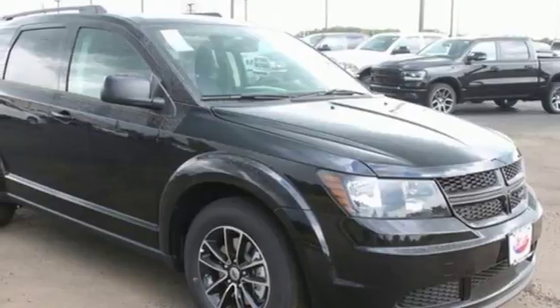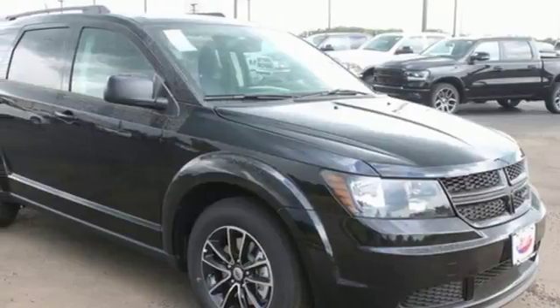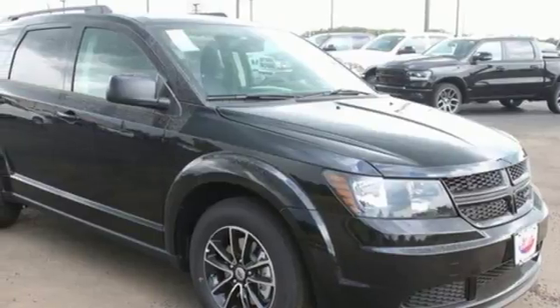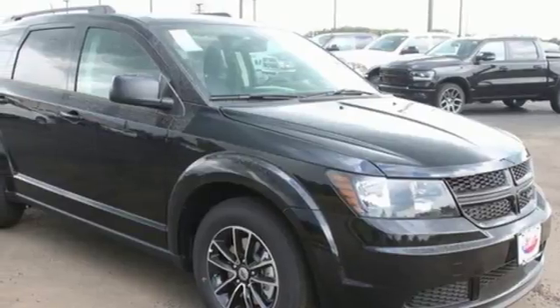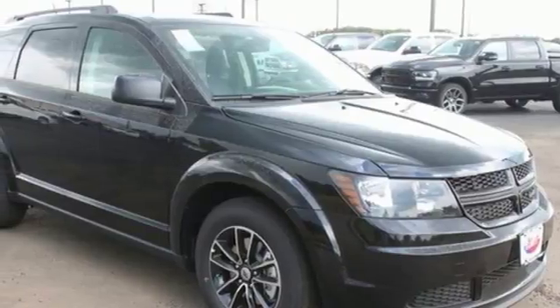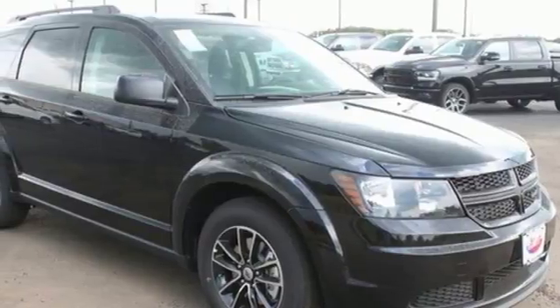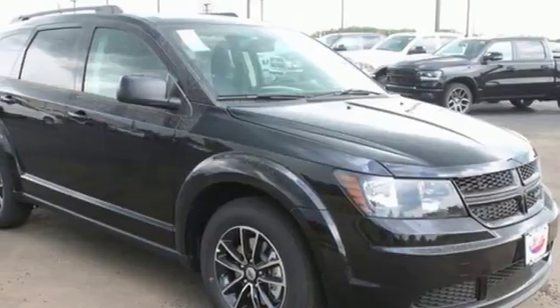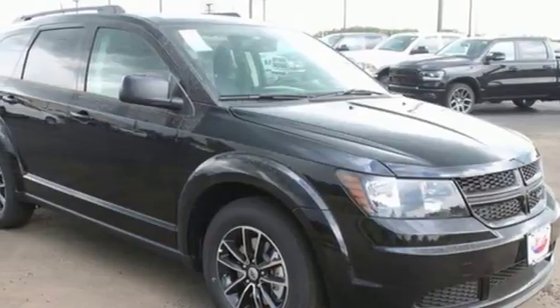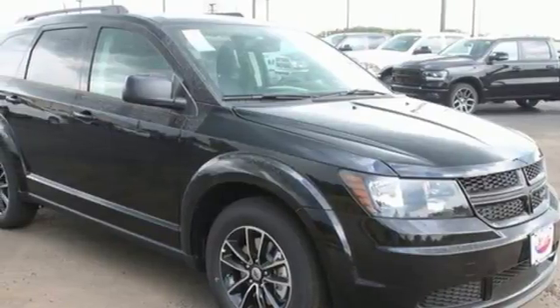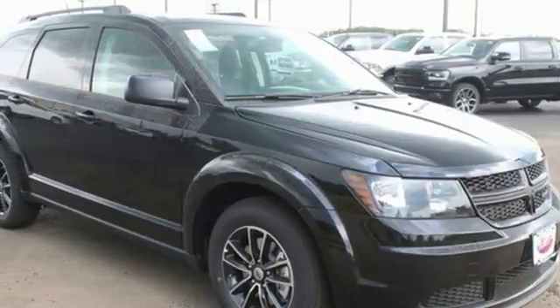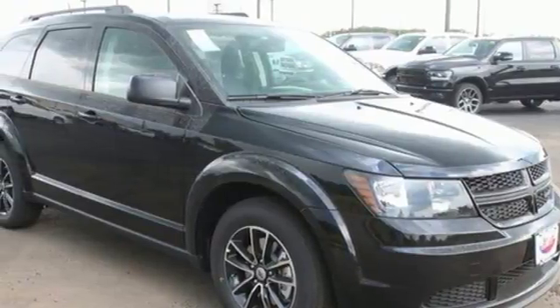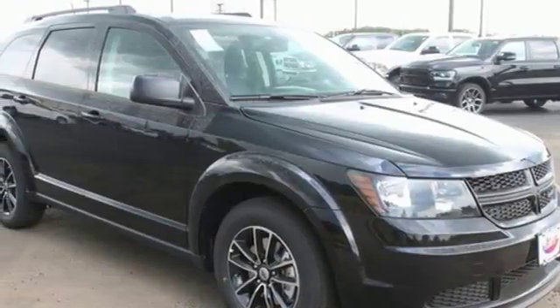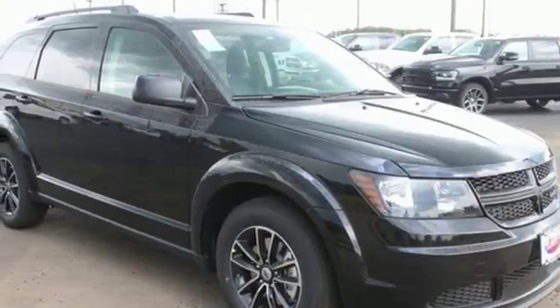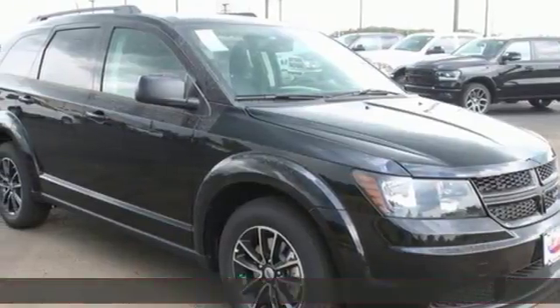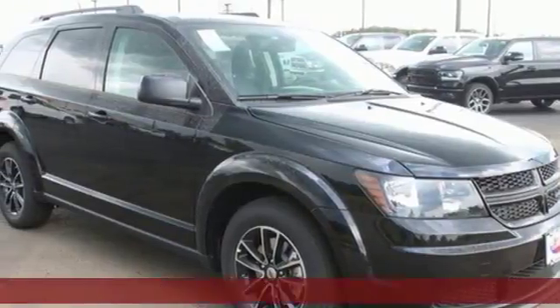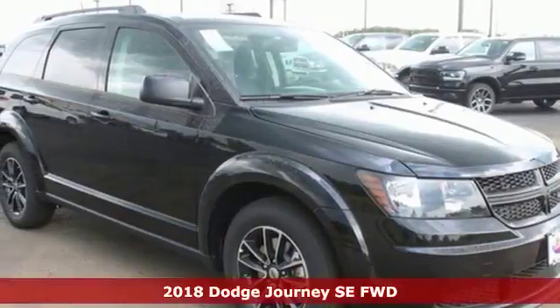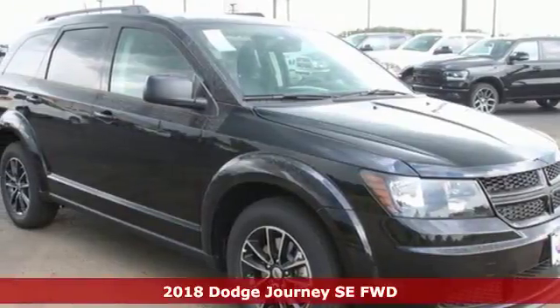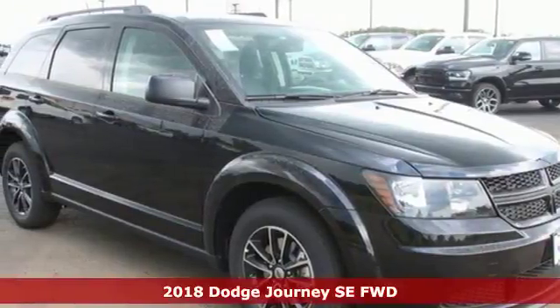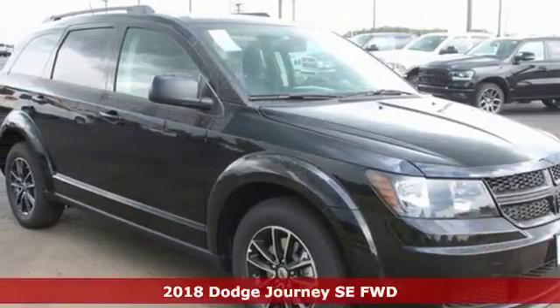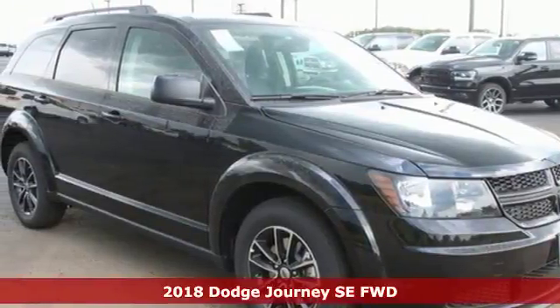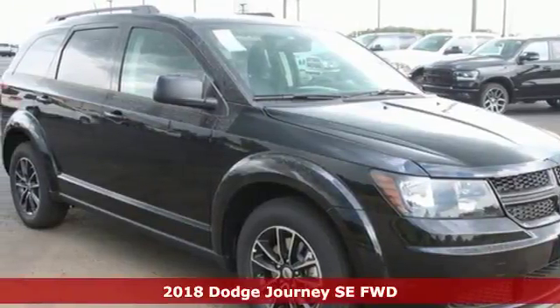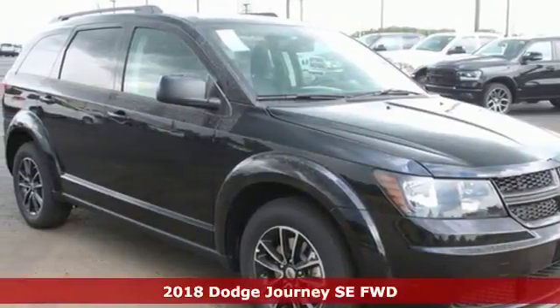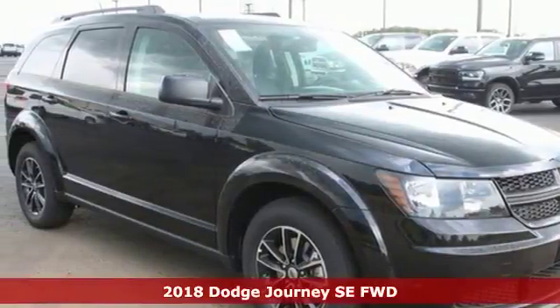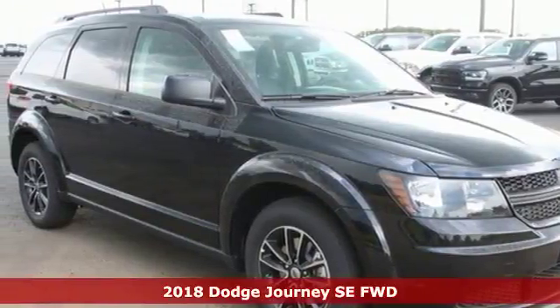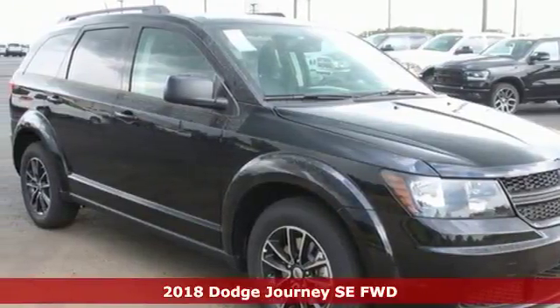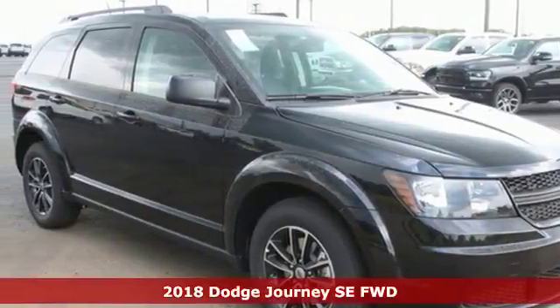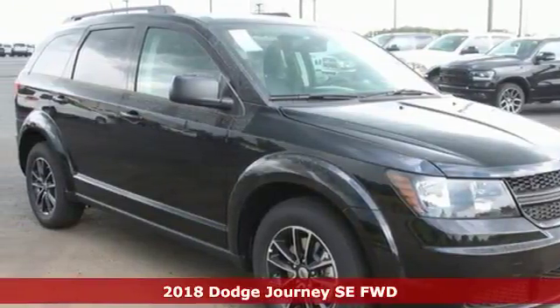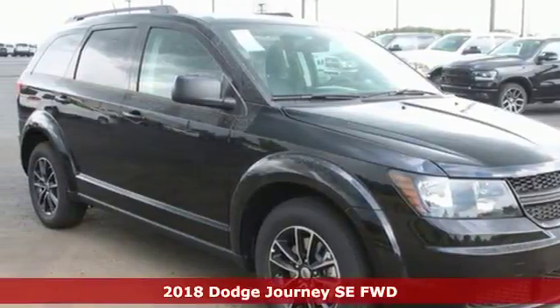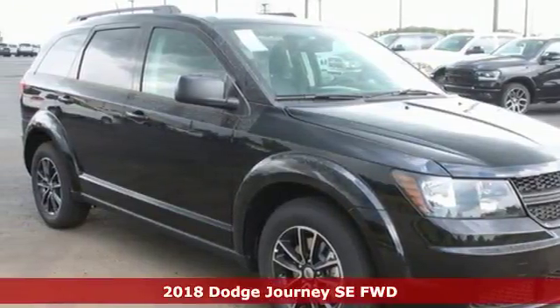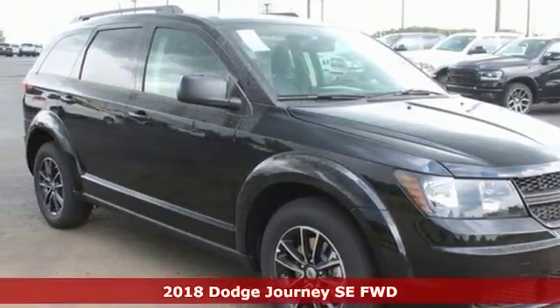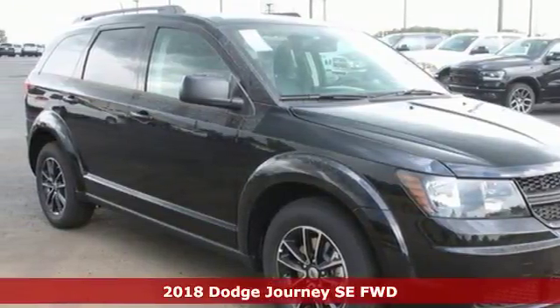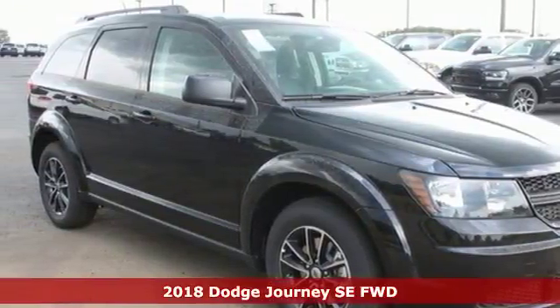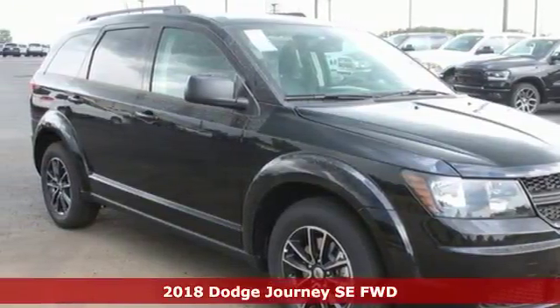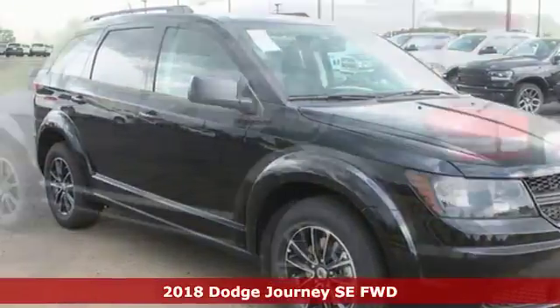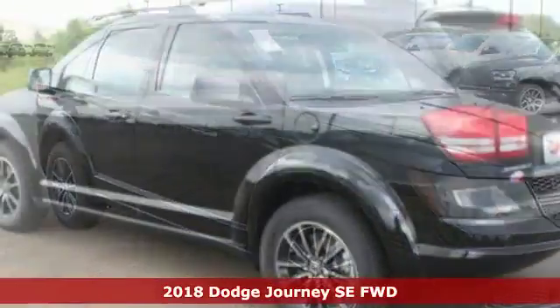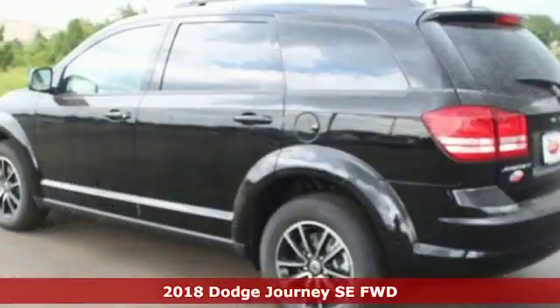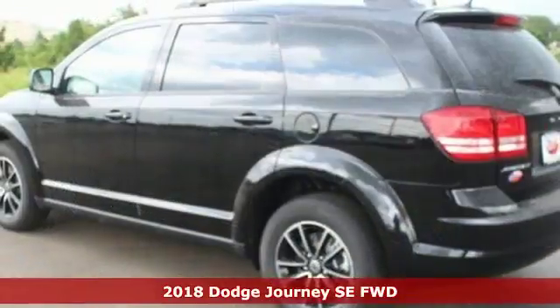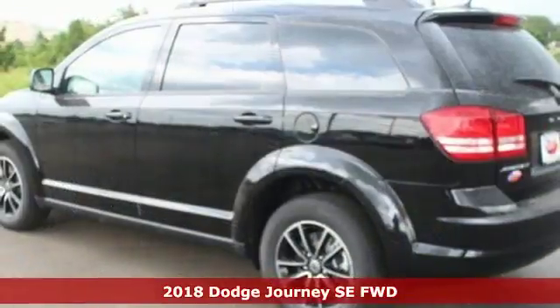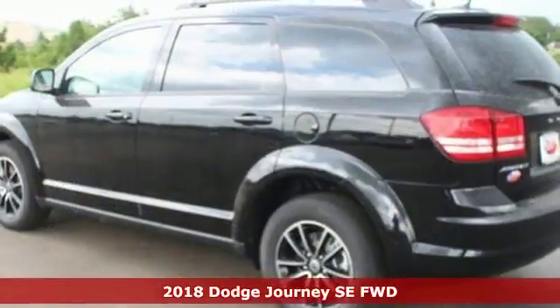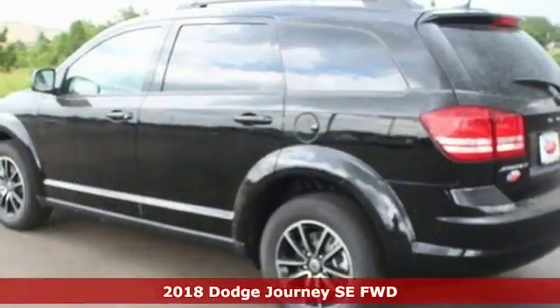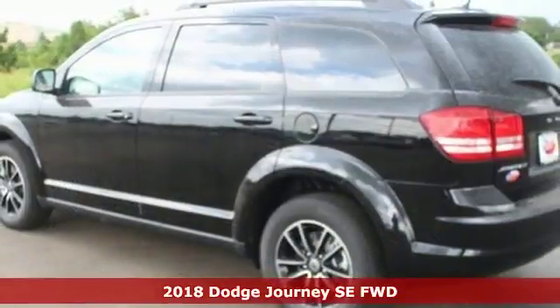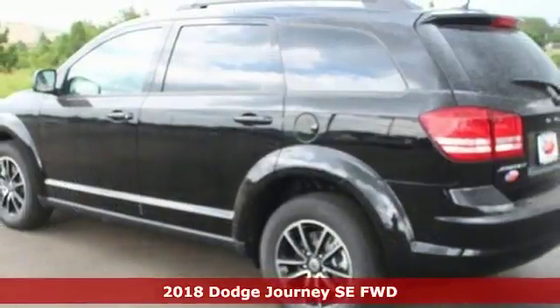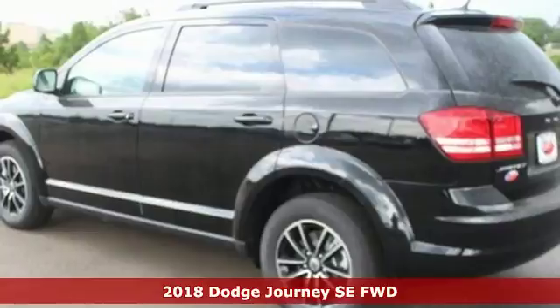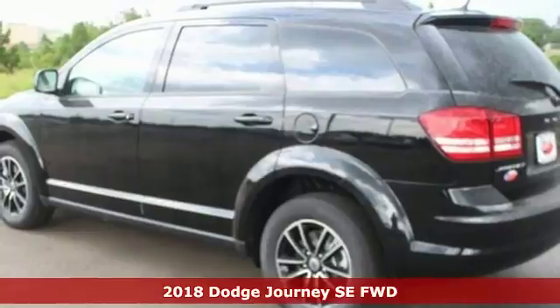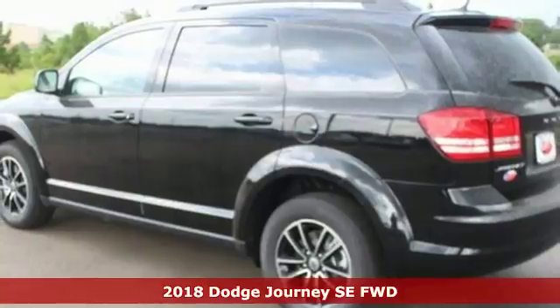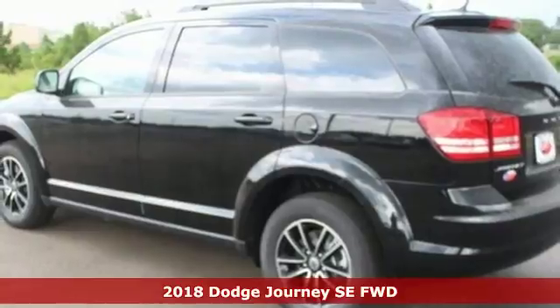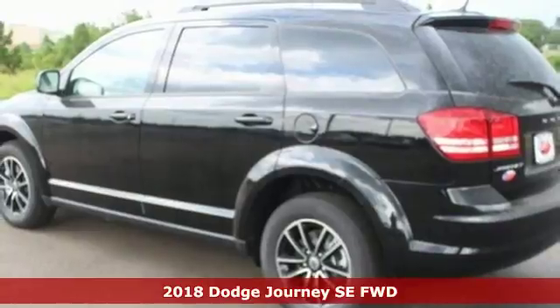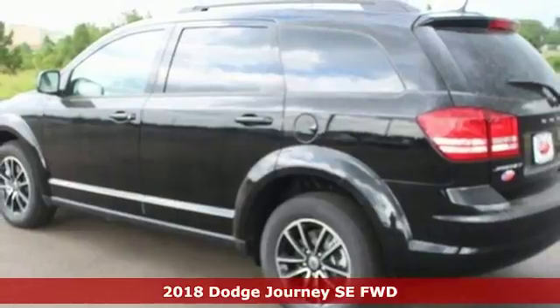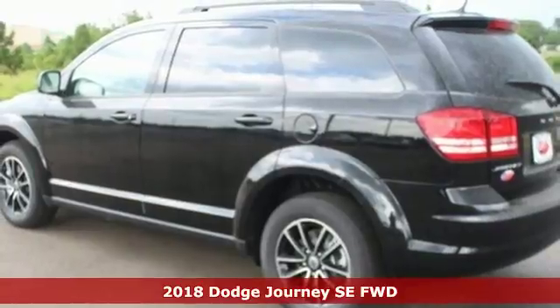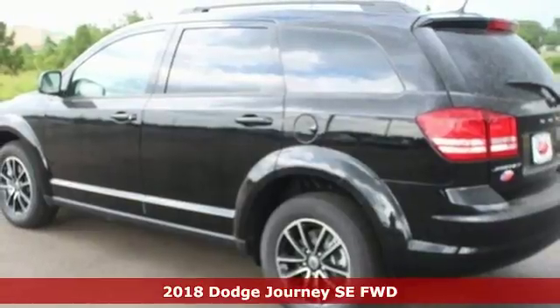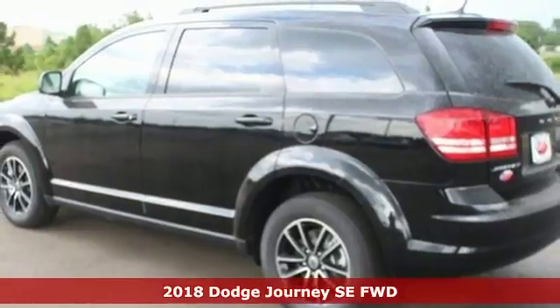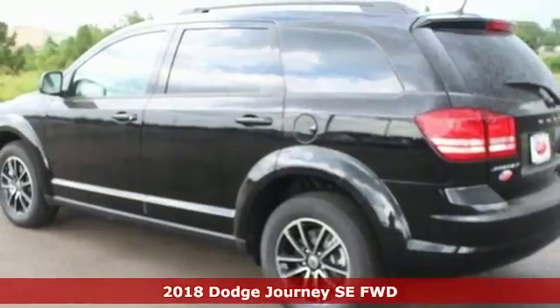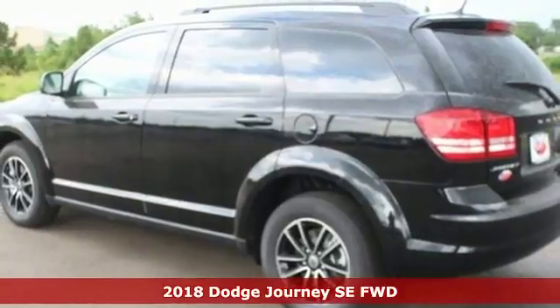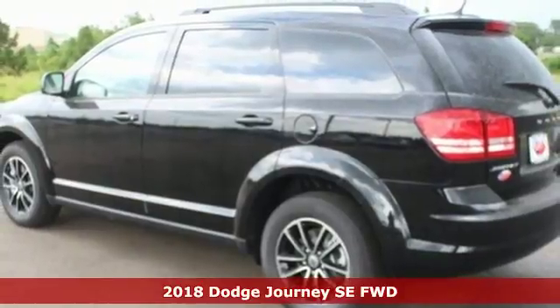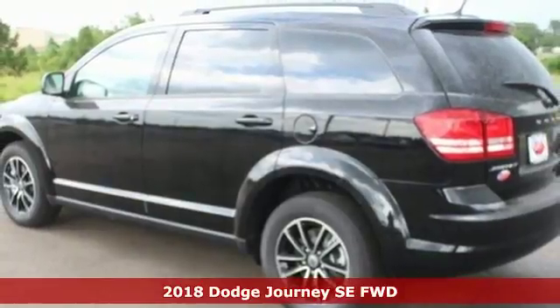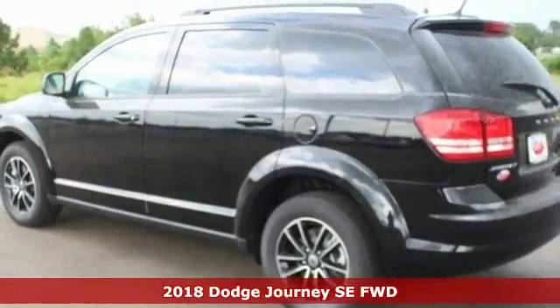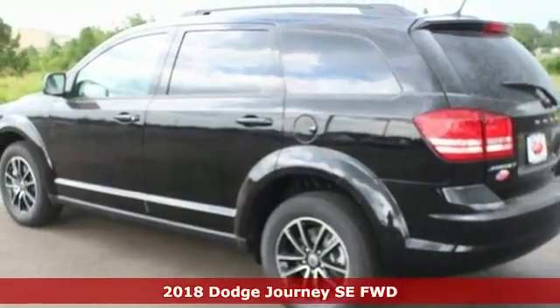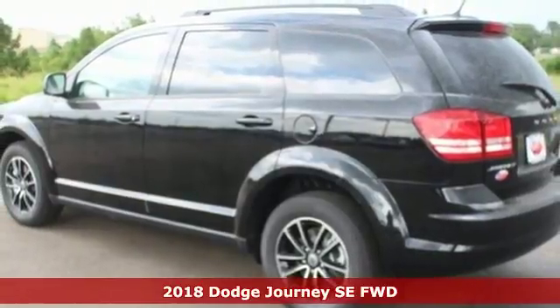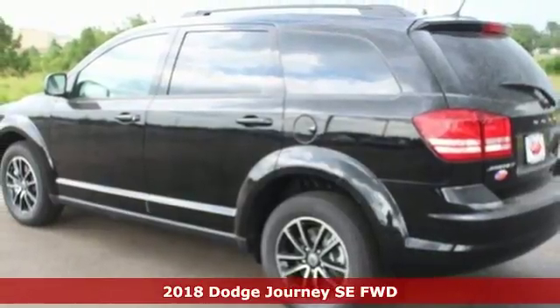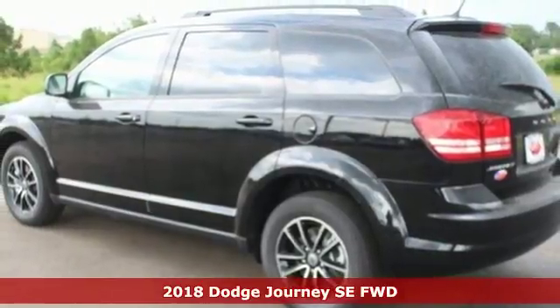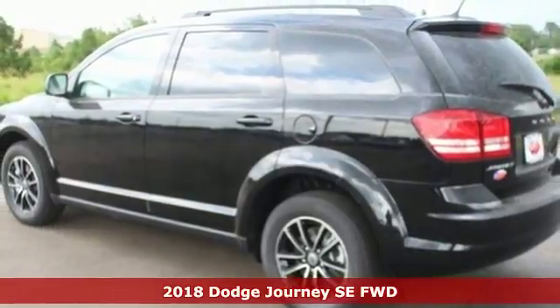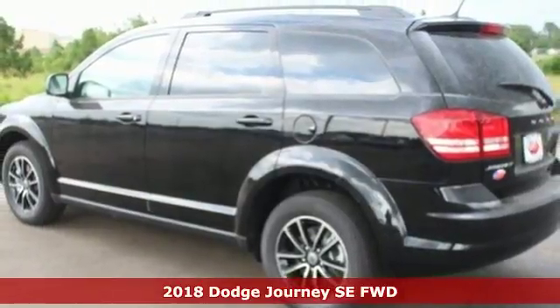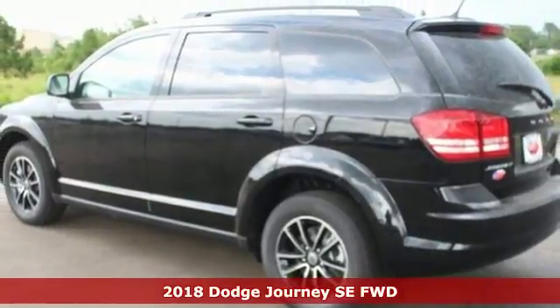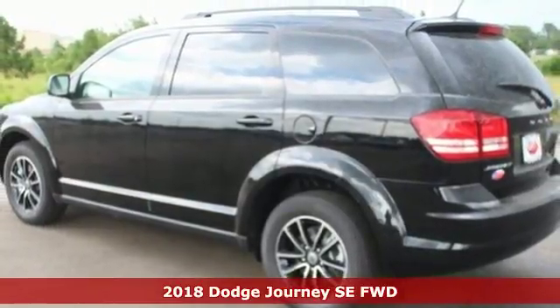It's a 2018 Dodge Journey. Unstoppable style and fuel efficiency that lets you go on and on.